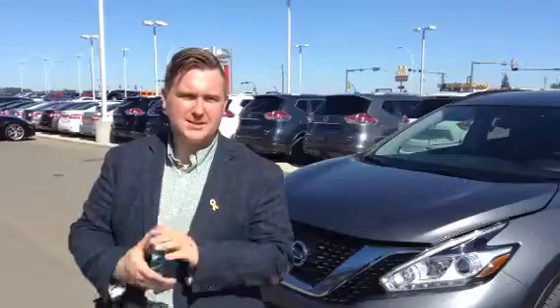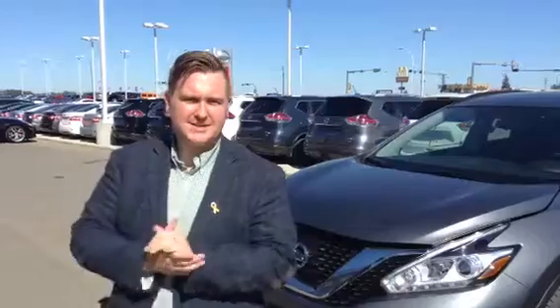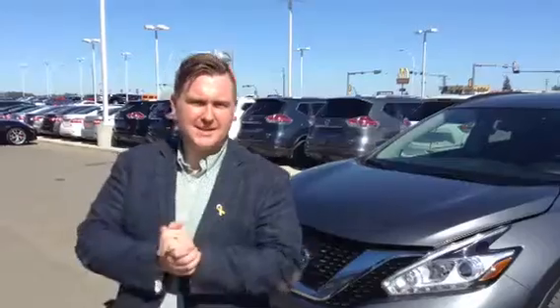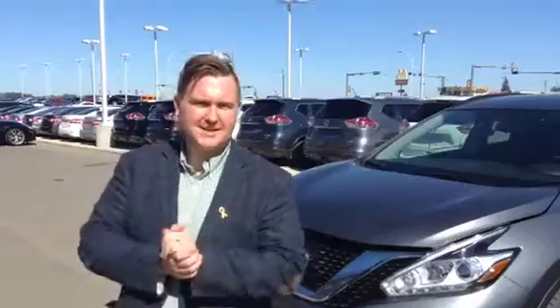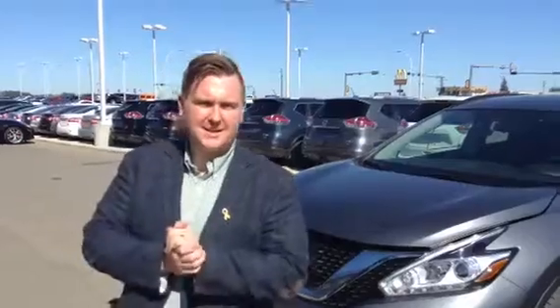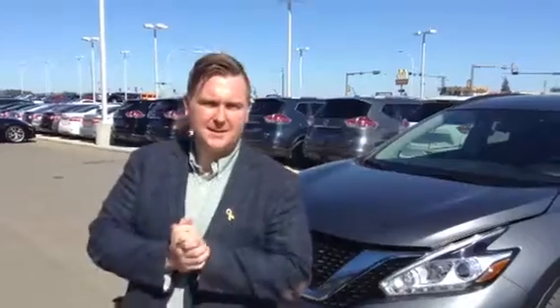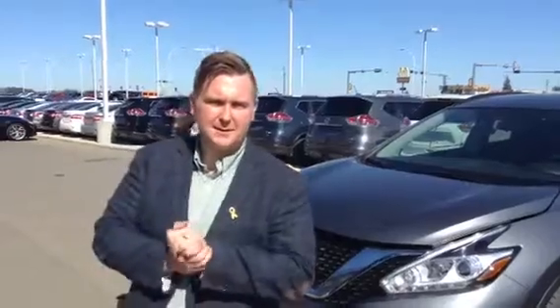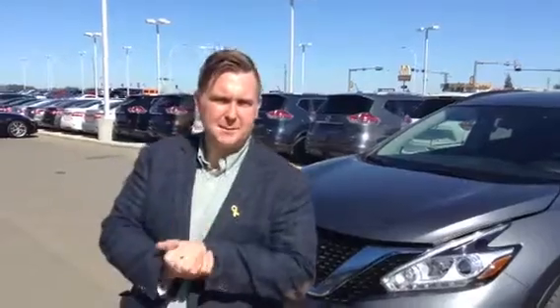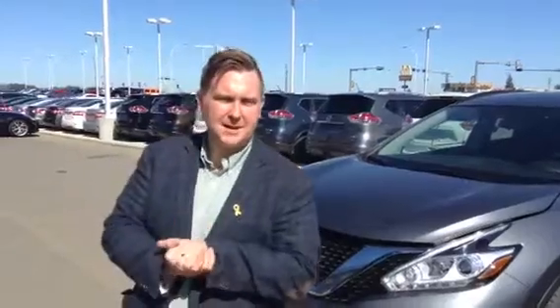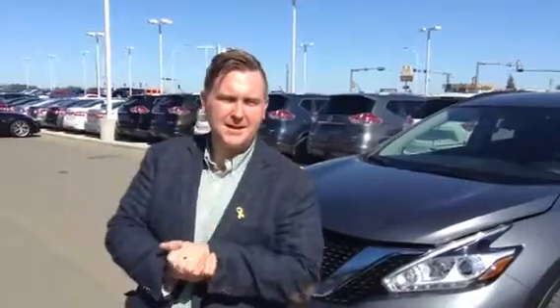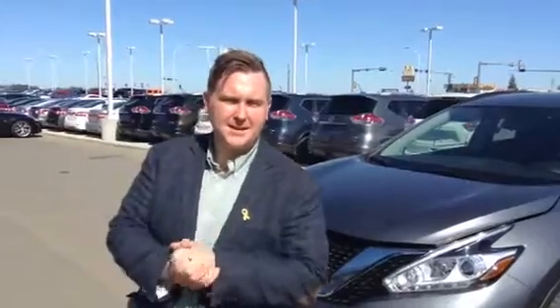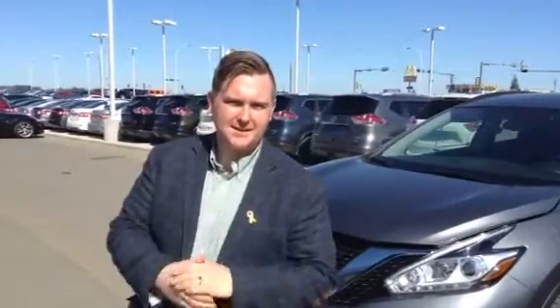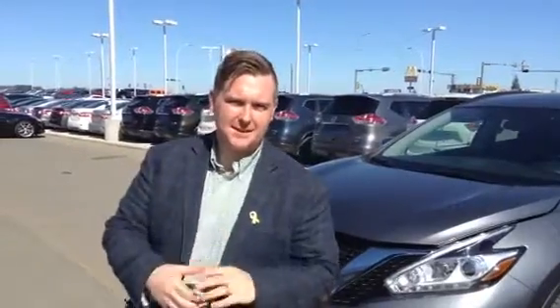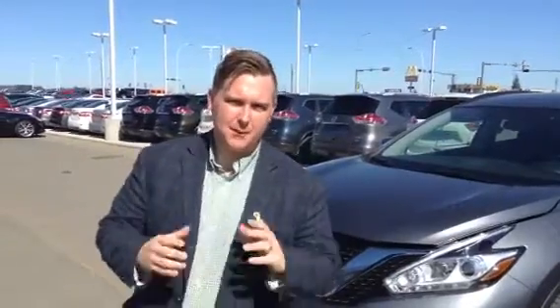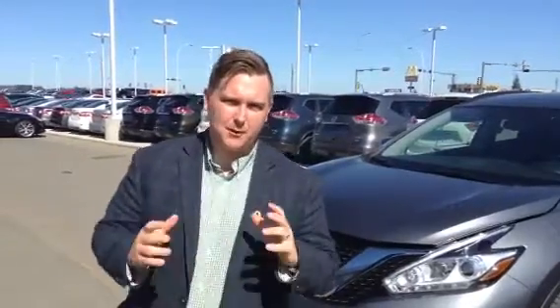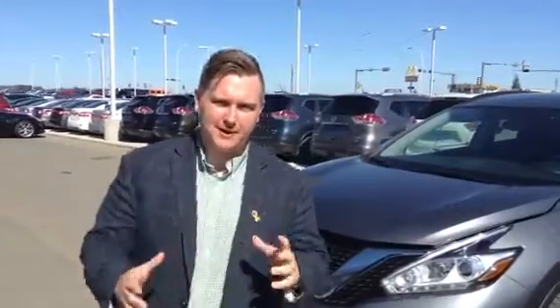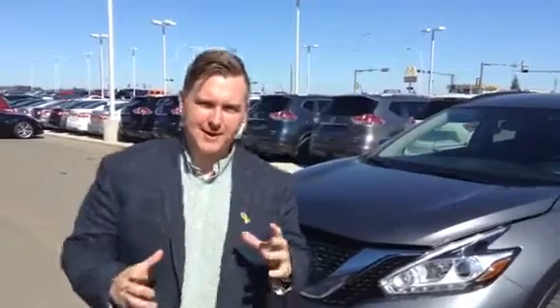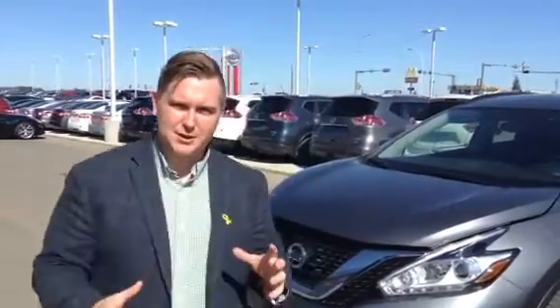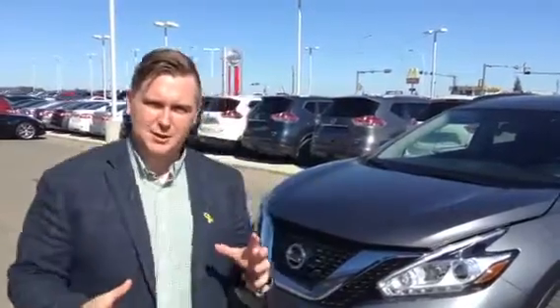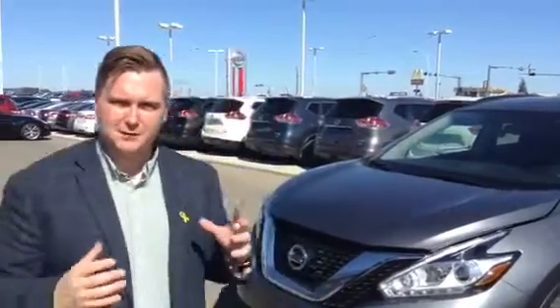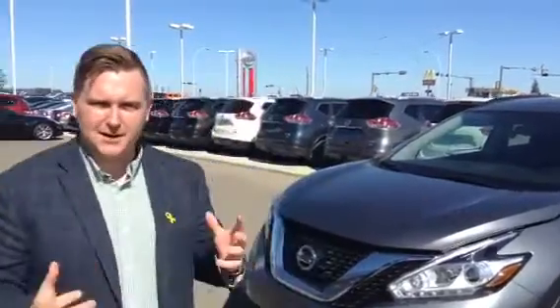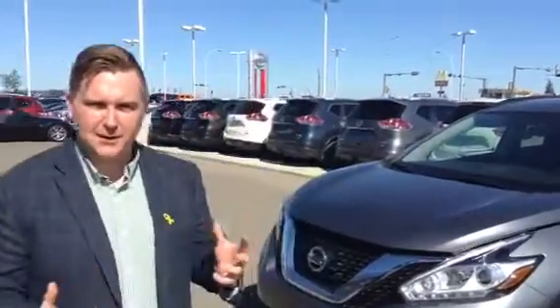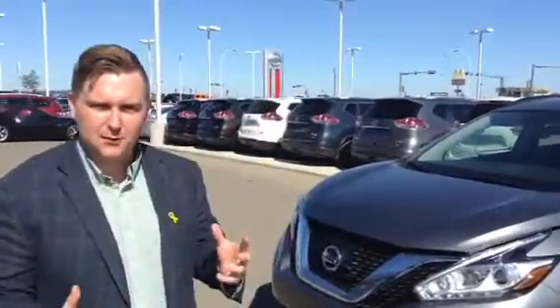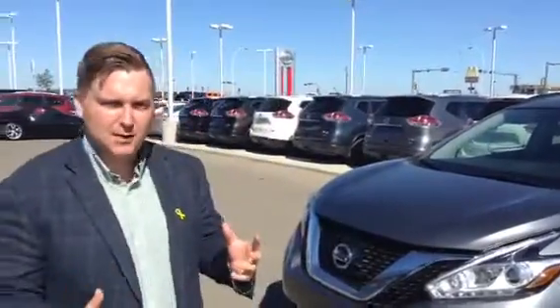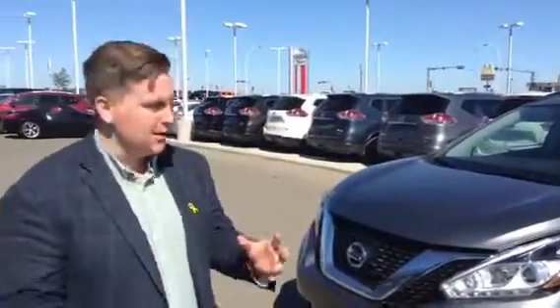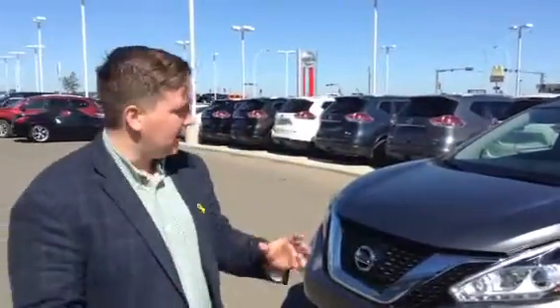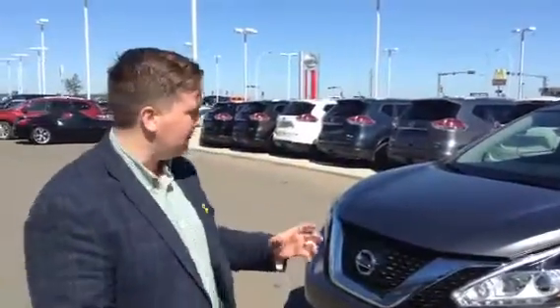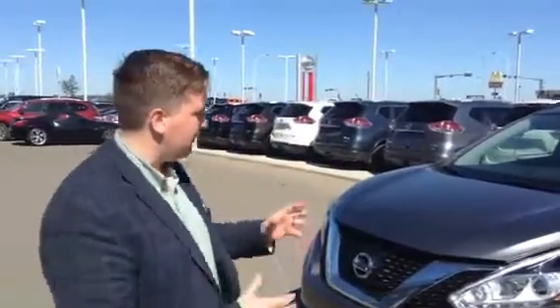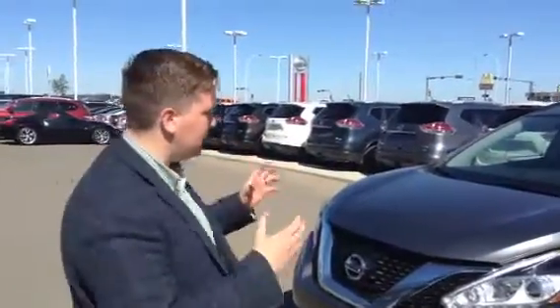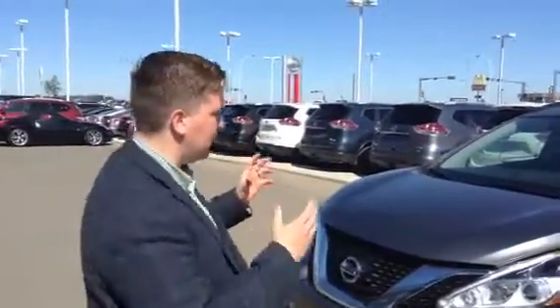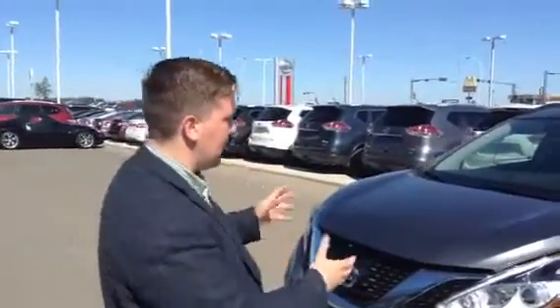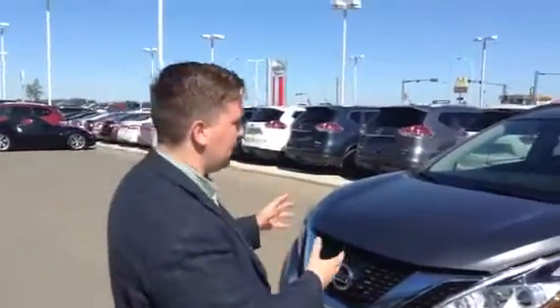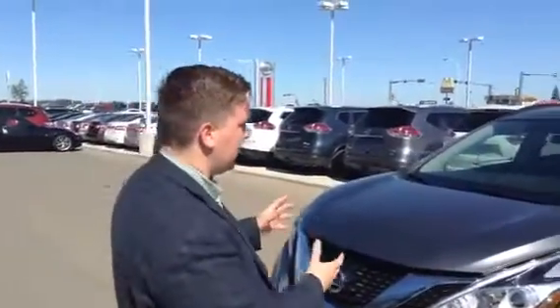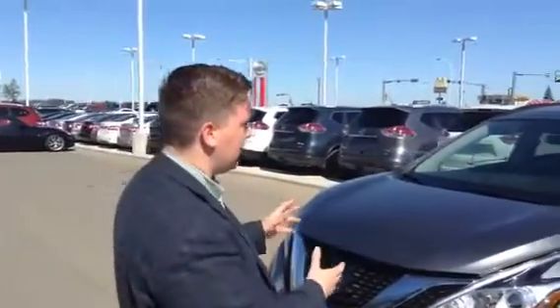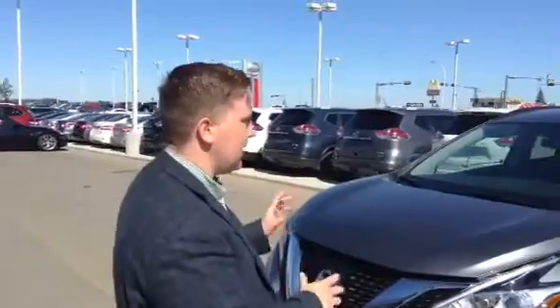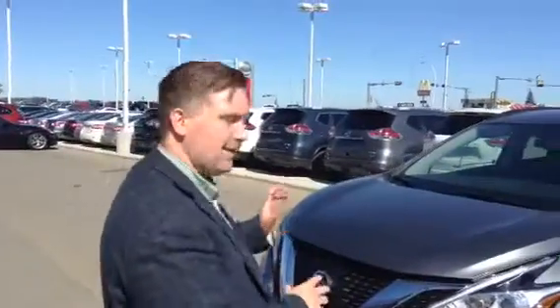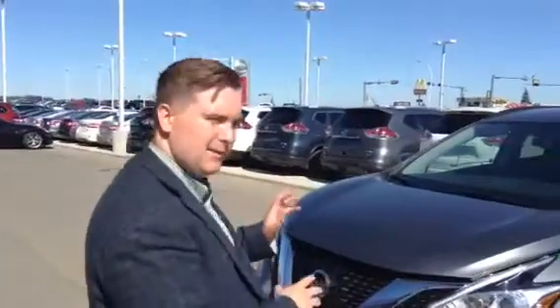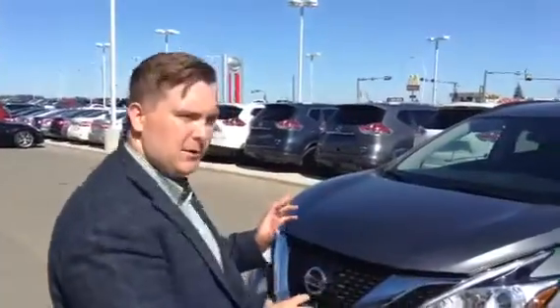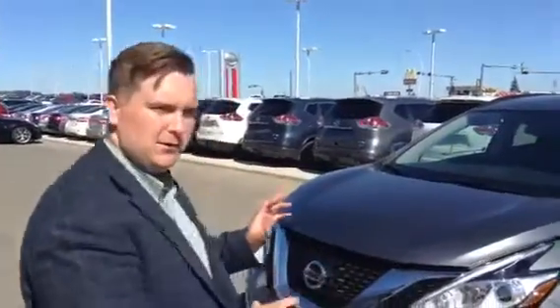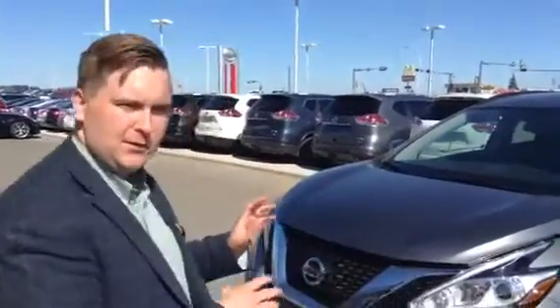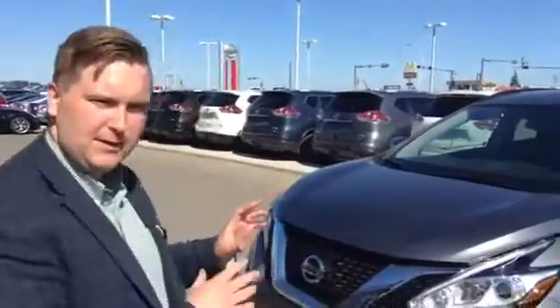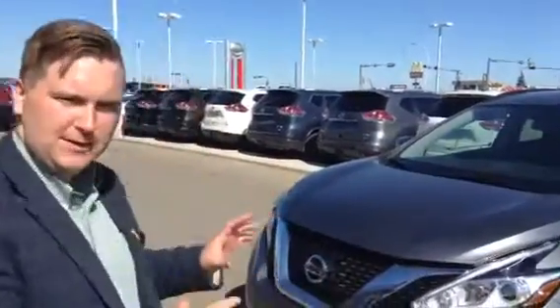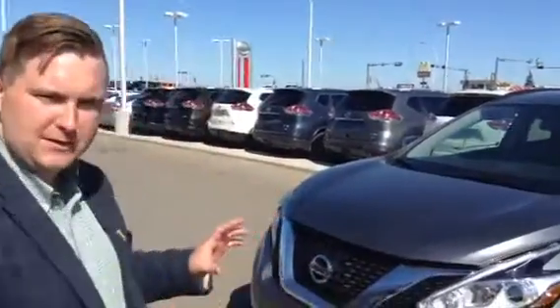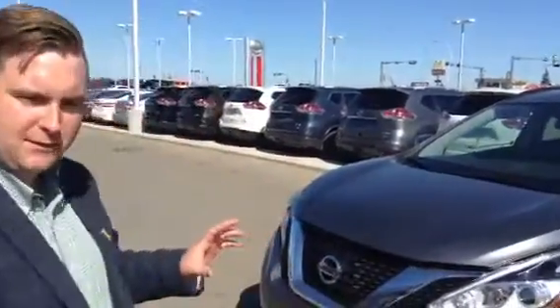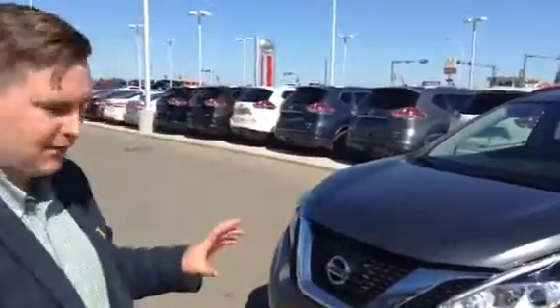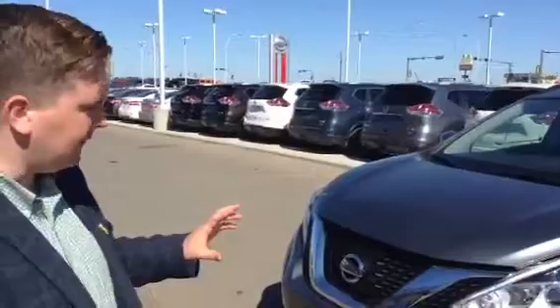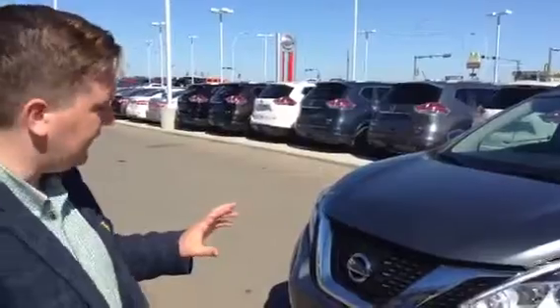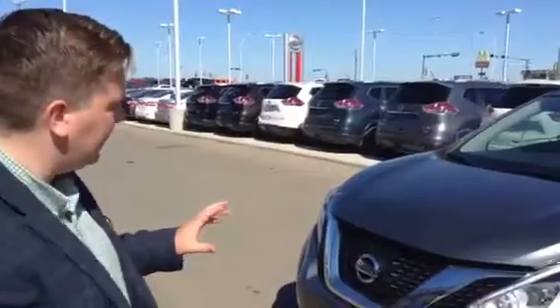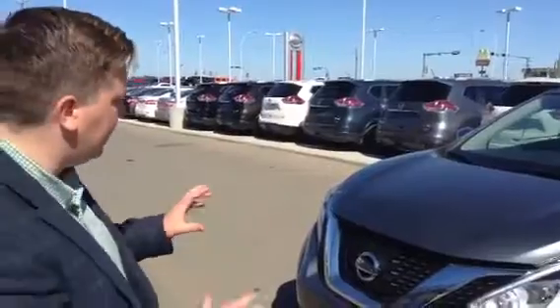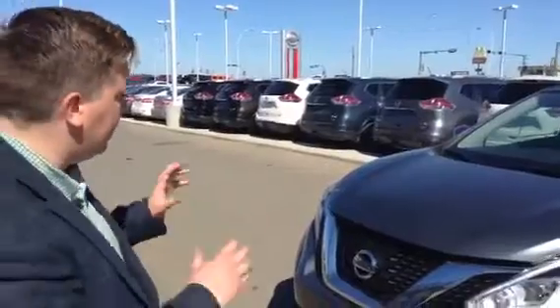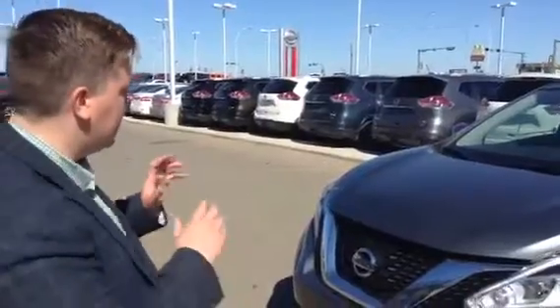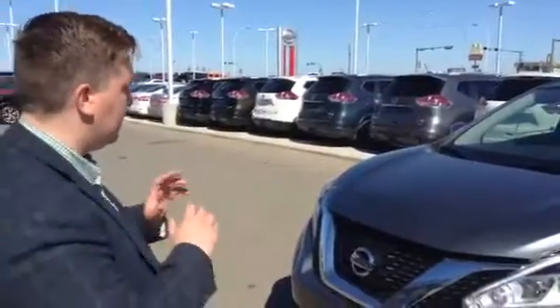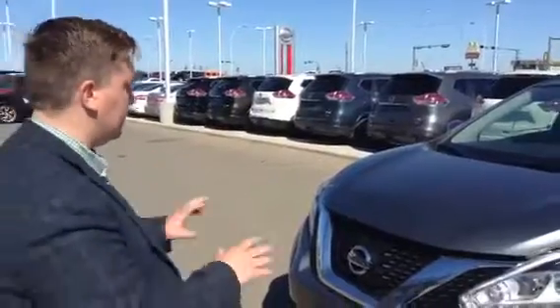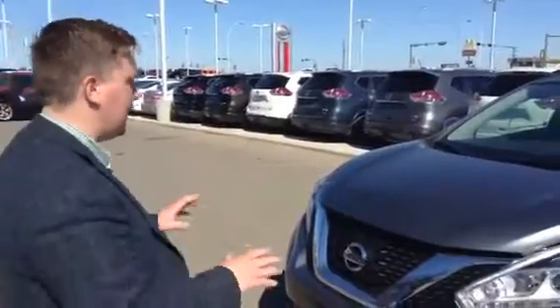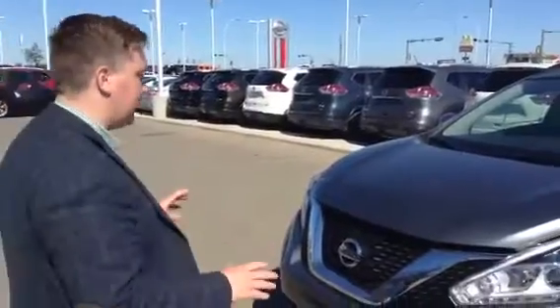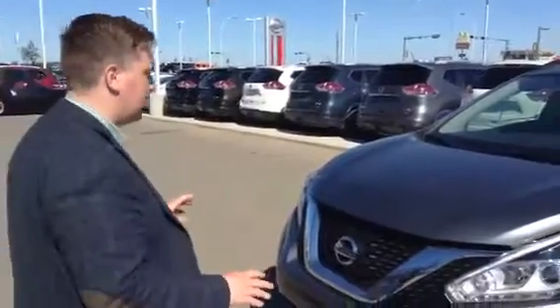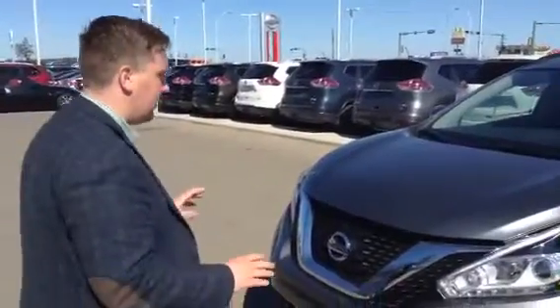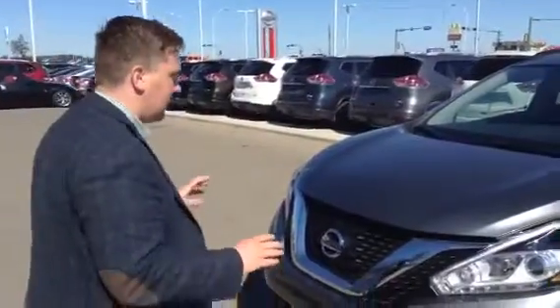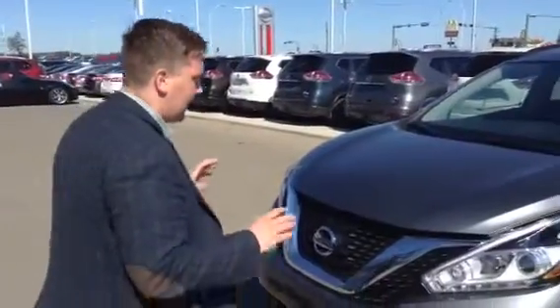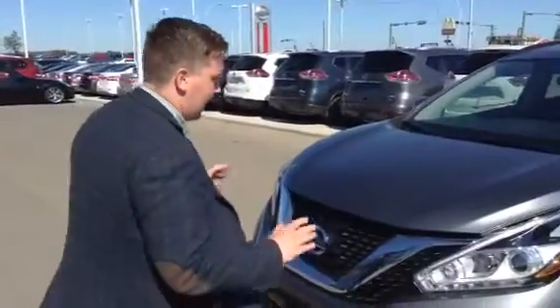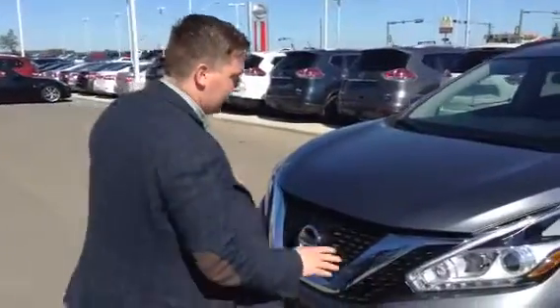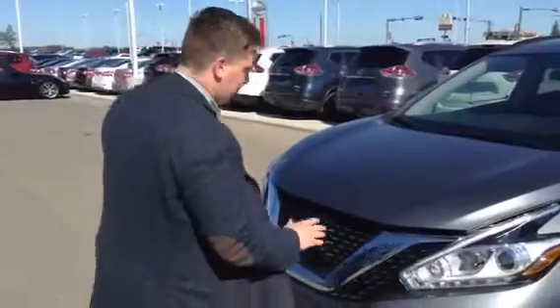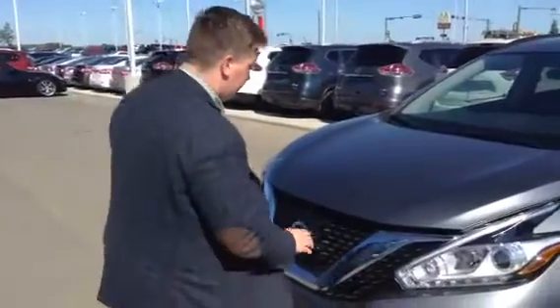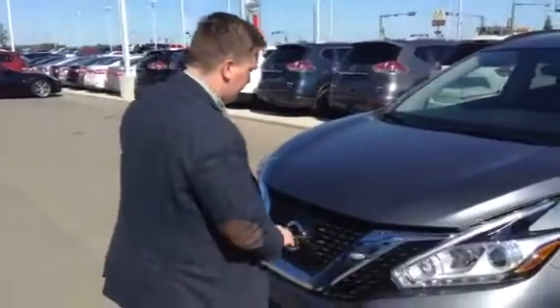Hi Justin, it's Ethan from LA Nissan. I wanted to get you a video of the Murano that you'd asked about. So this is a 2015 Murano SV.